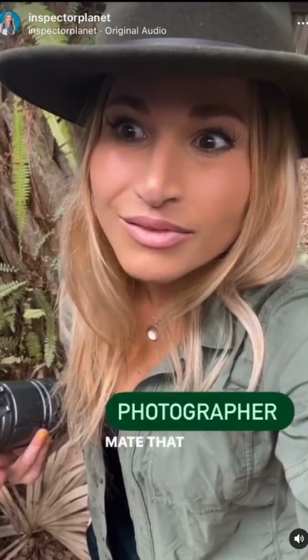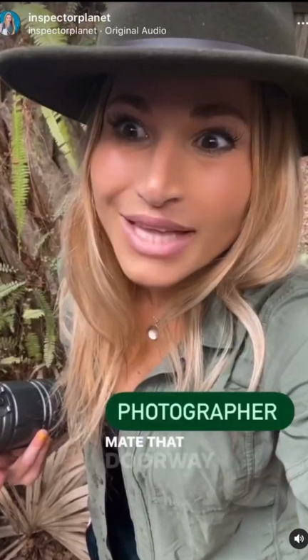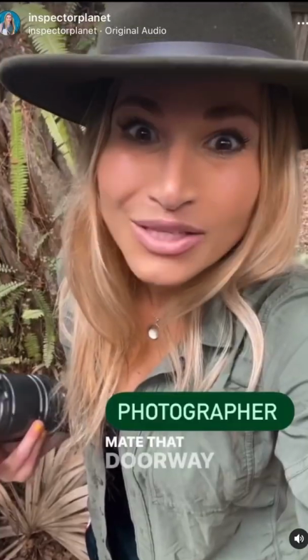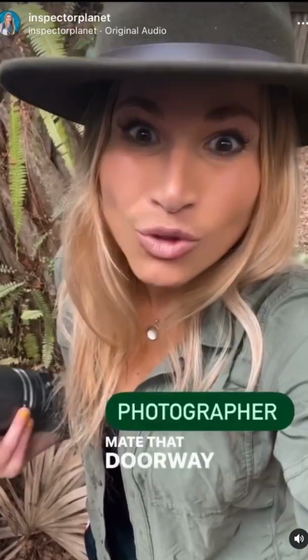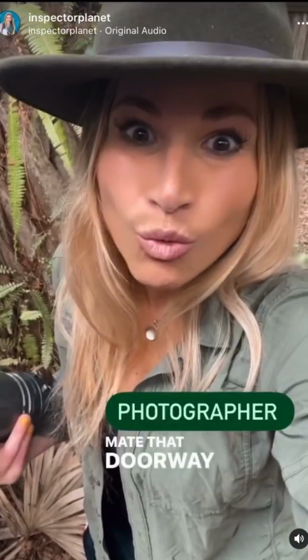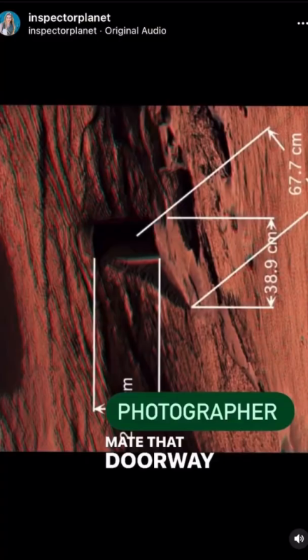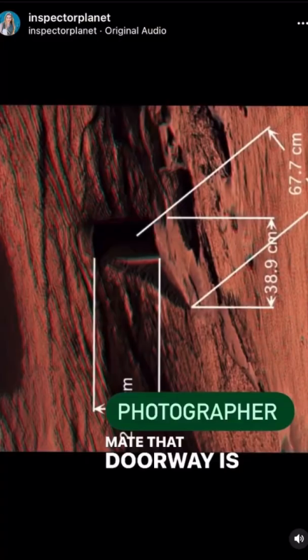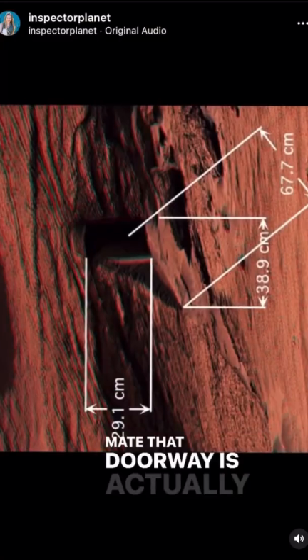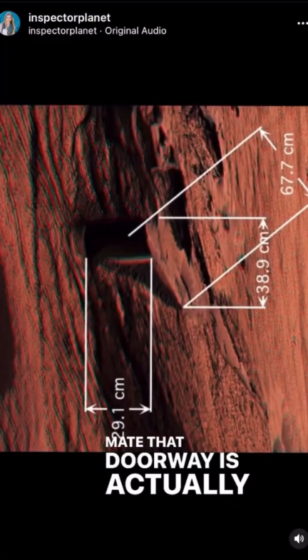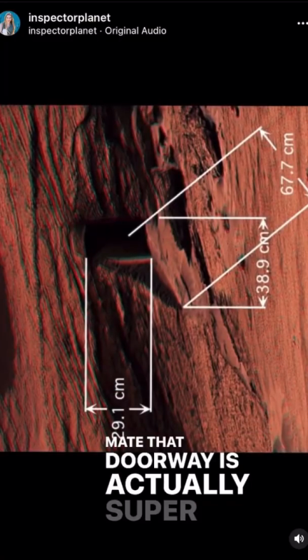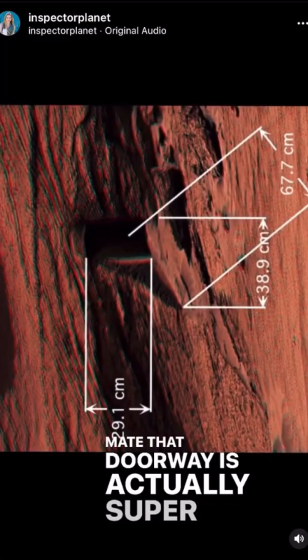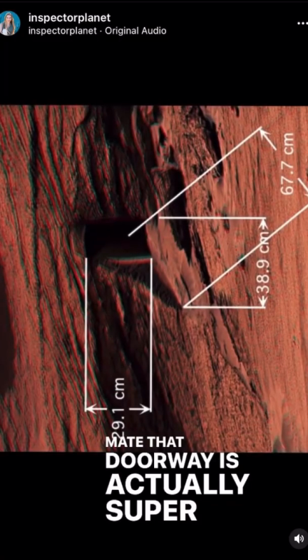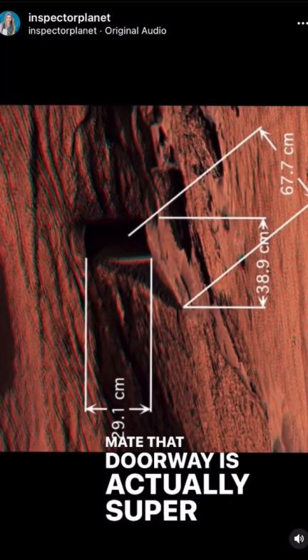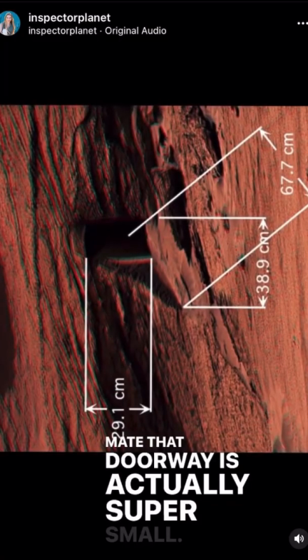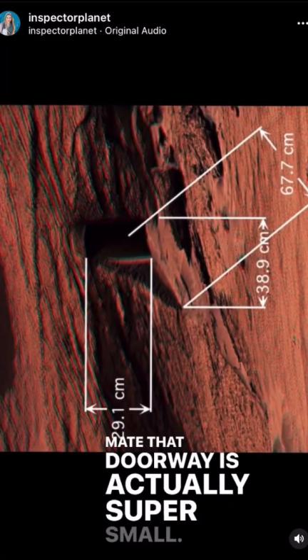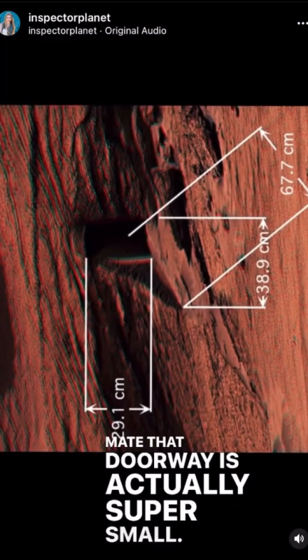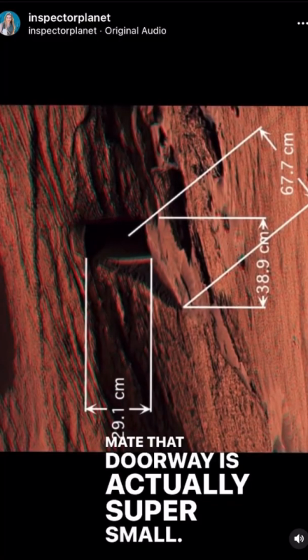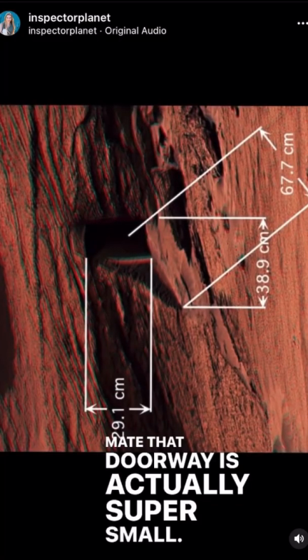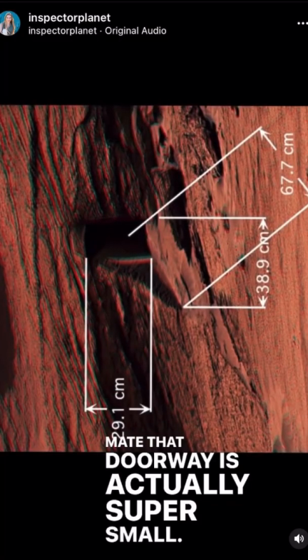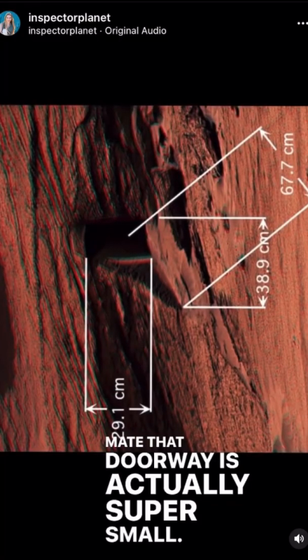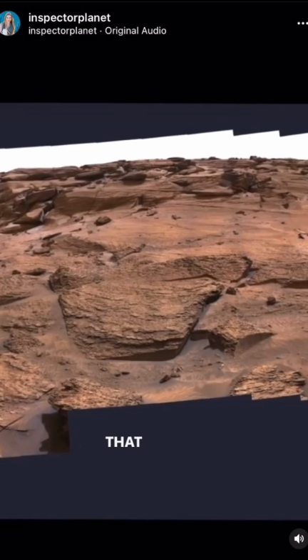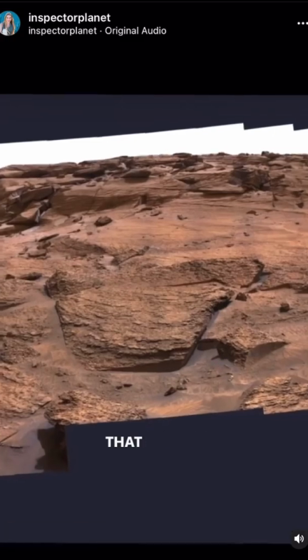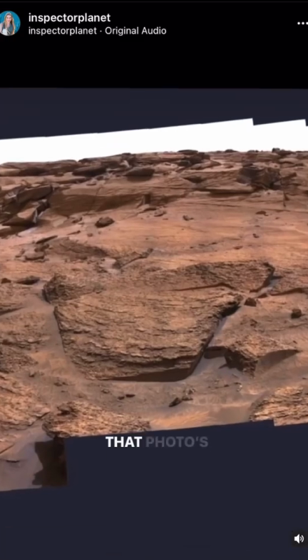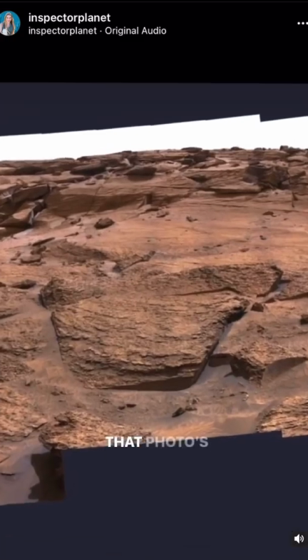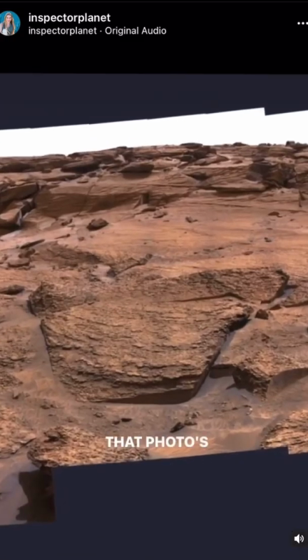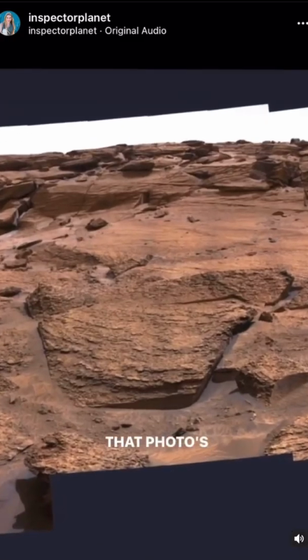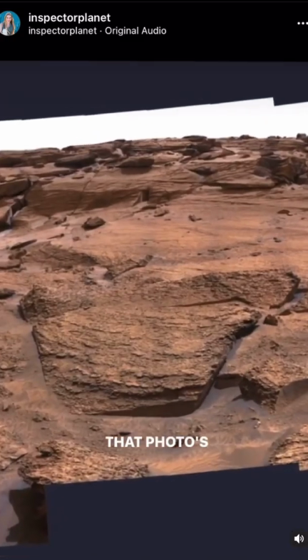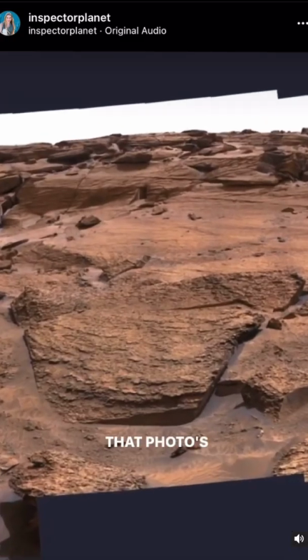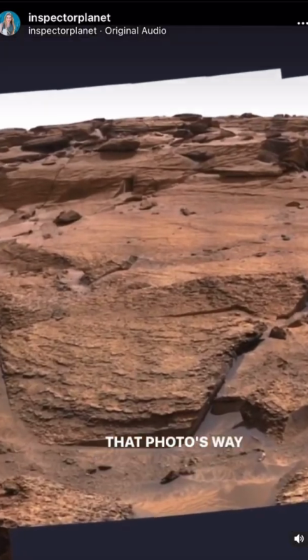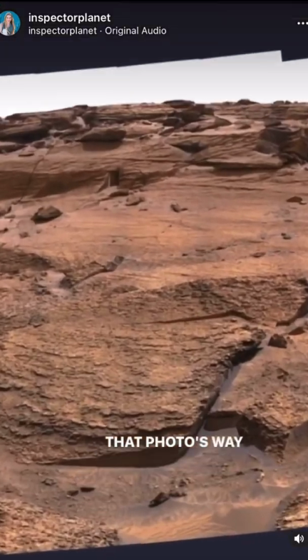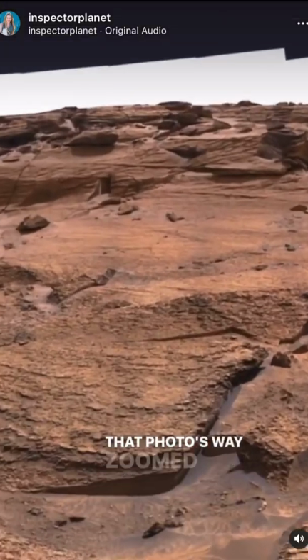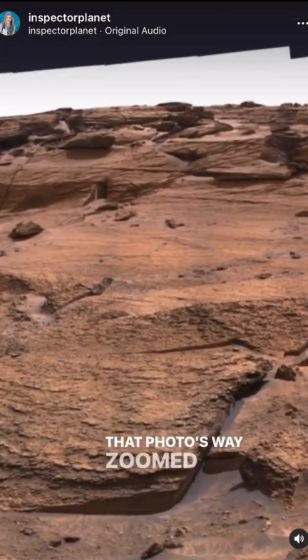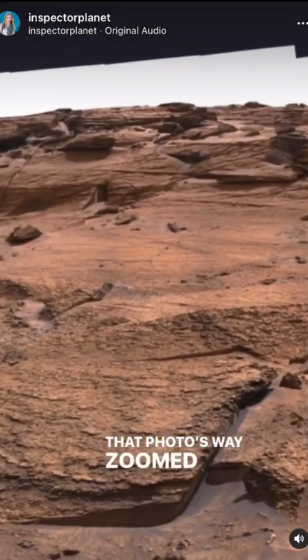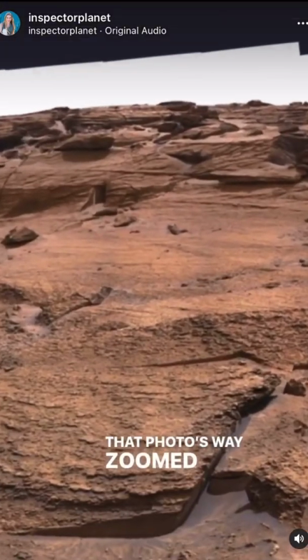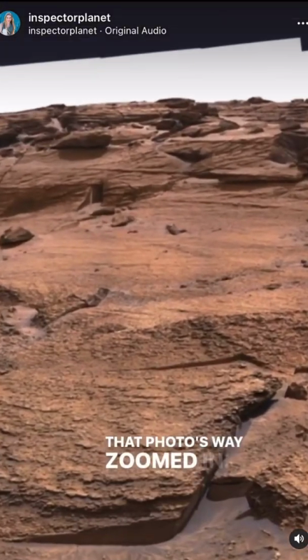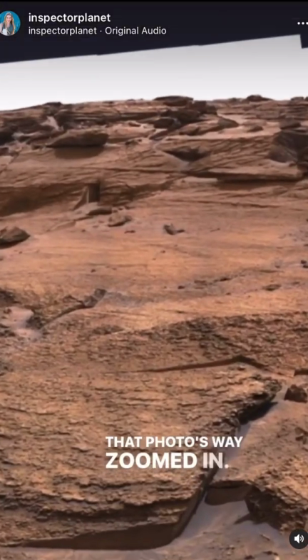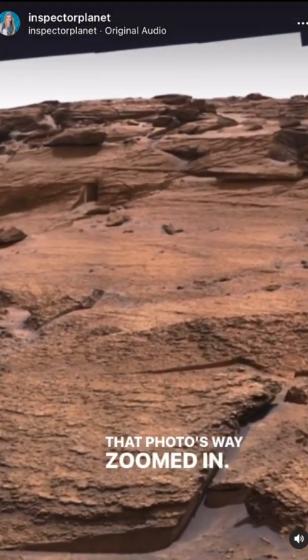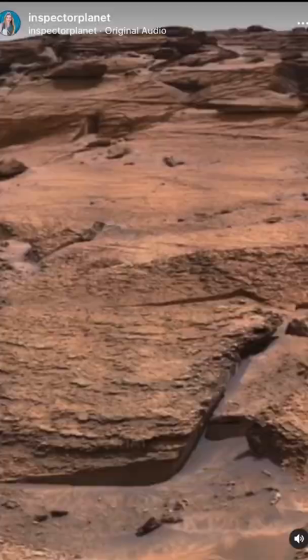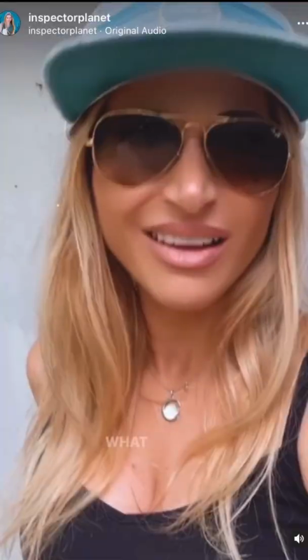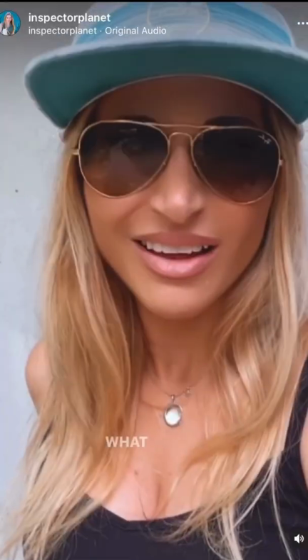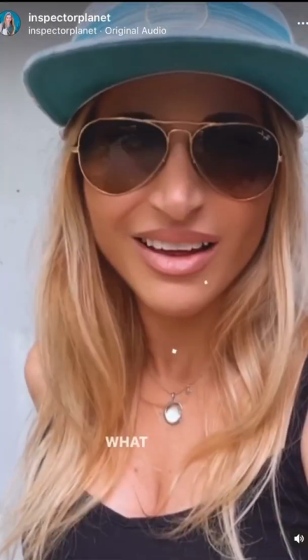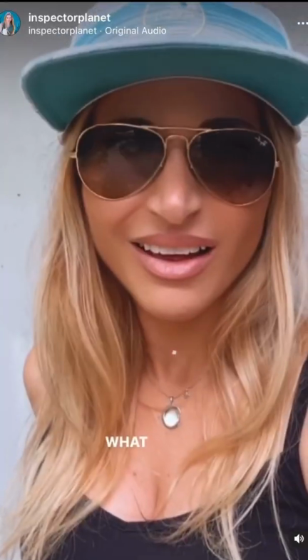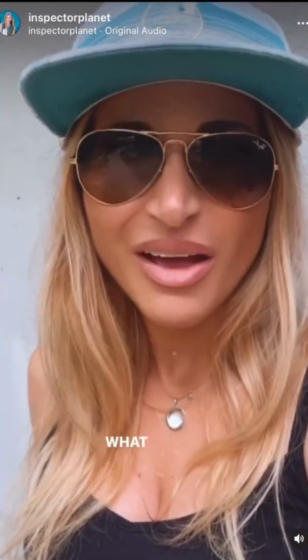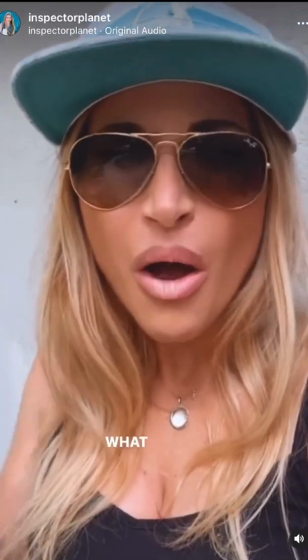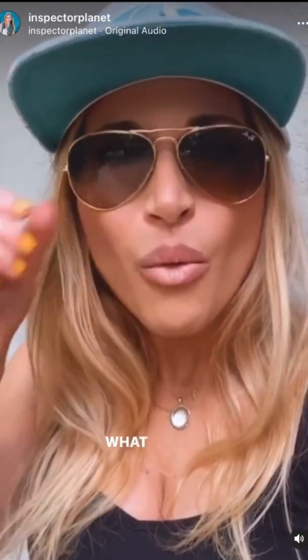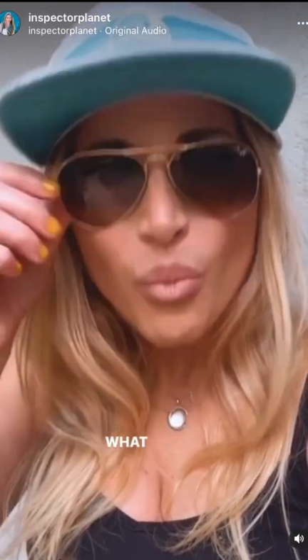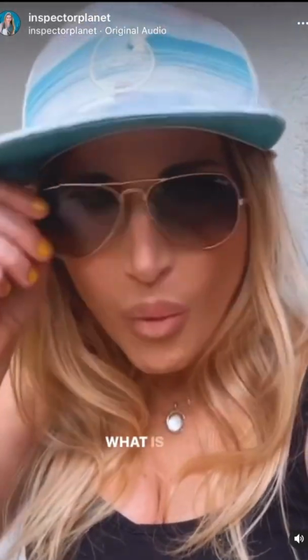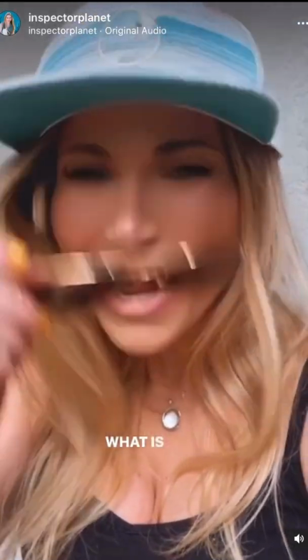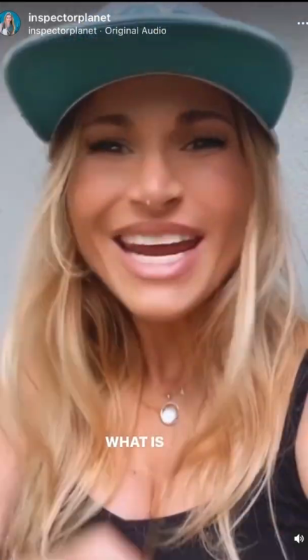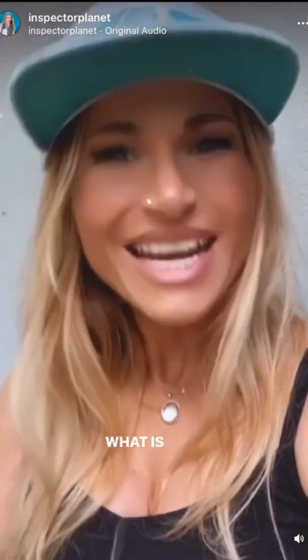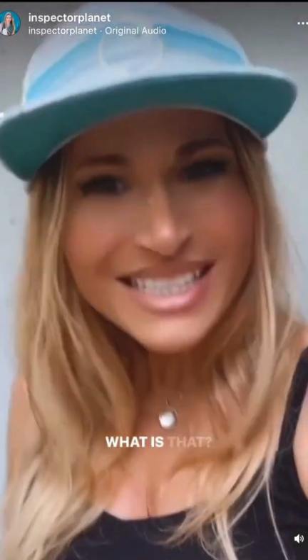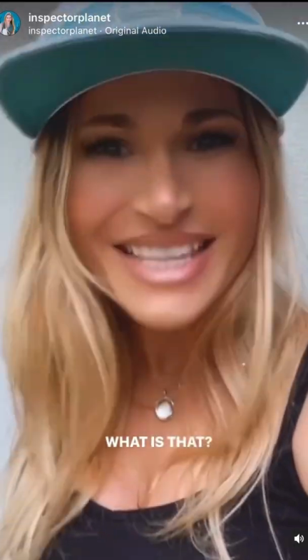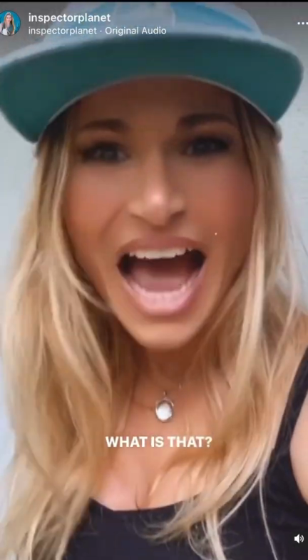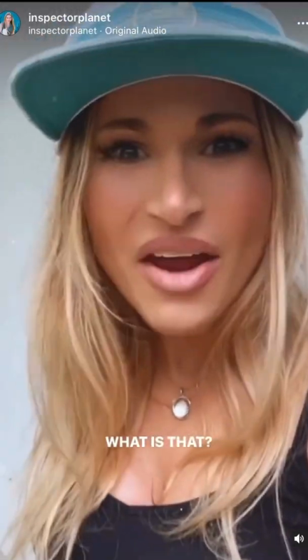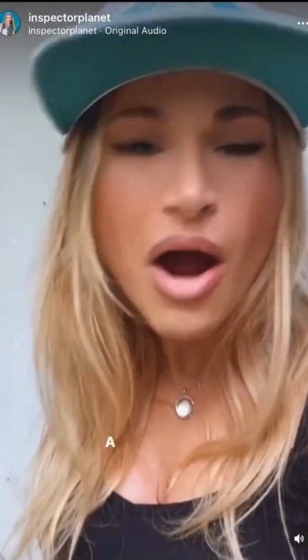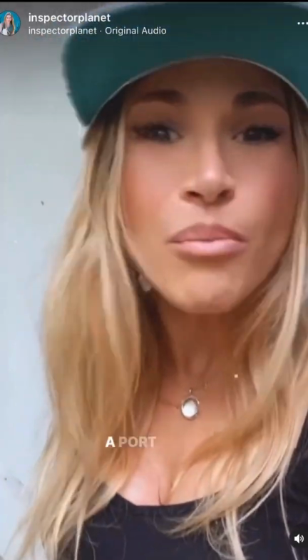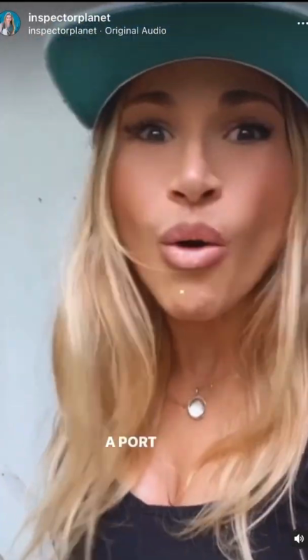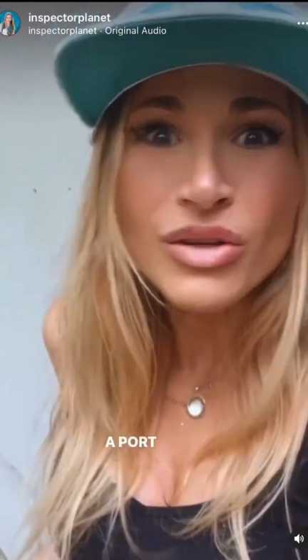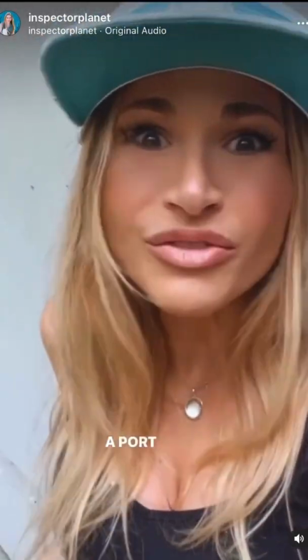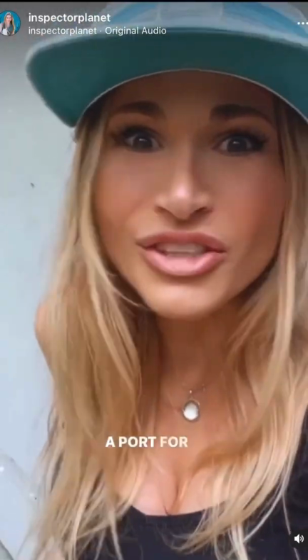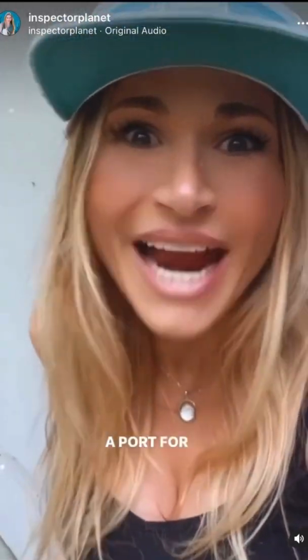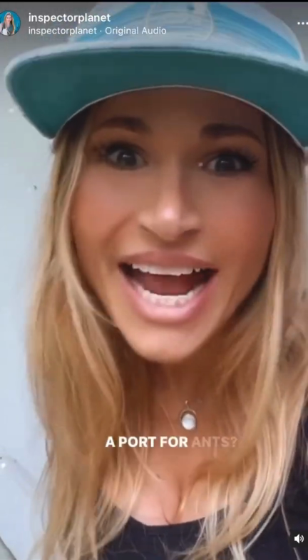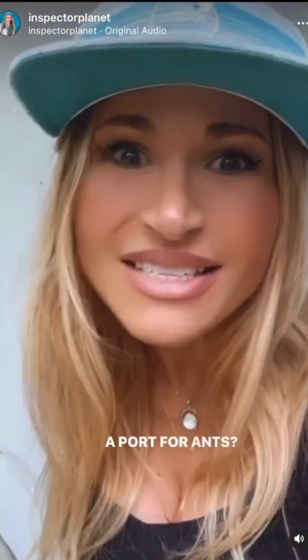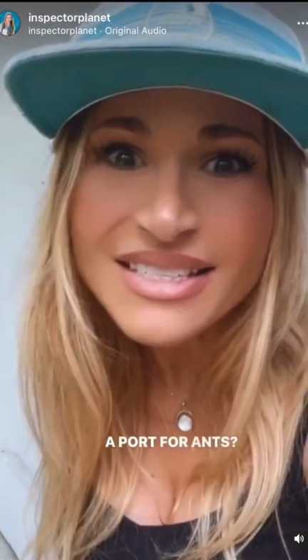That doorway is actually super small. That photo is way zoomed in. What is that — a portal for ants?